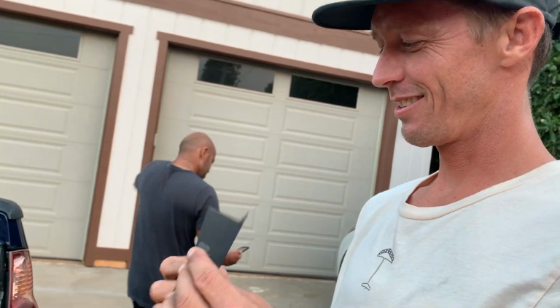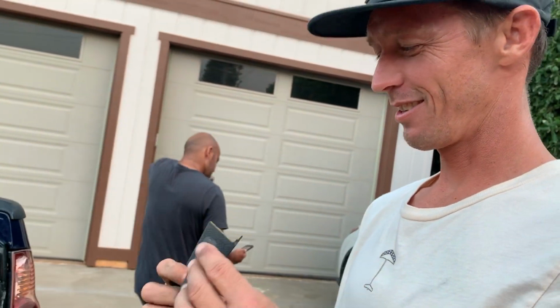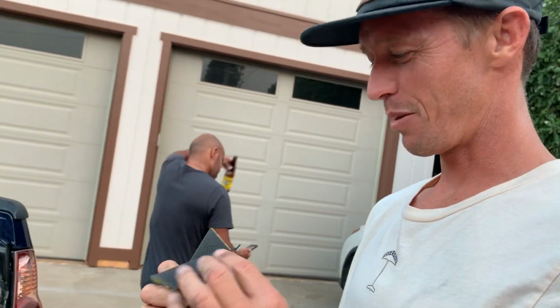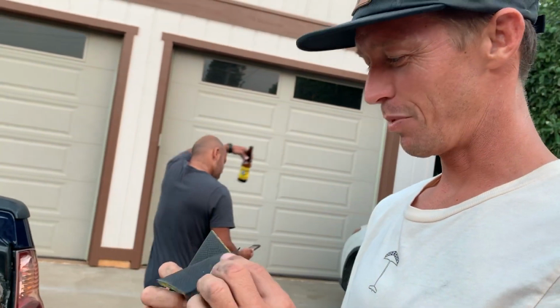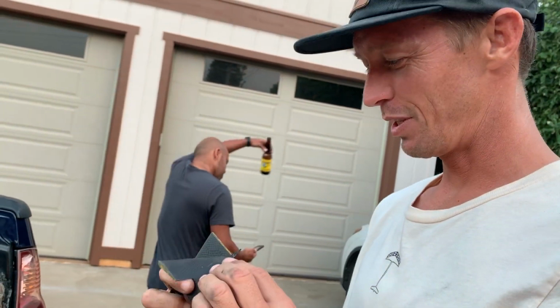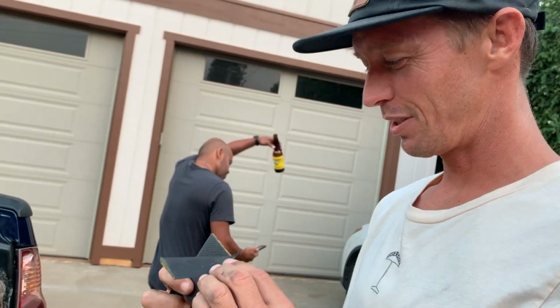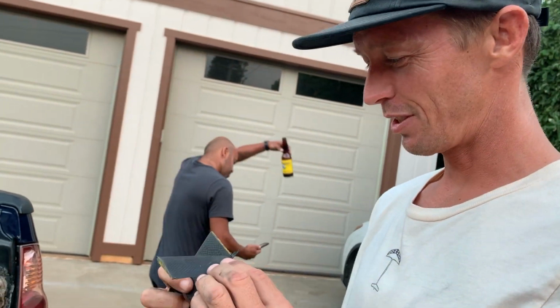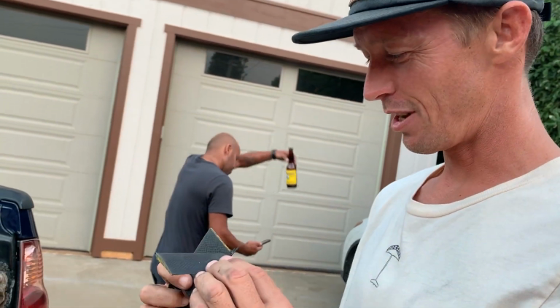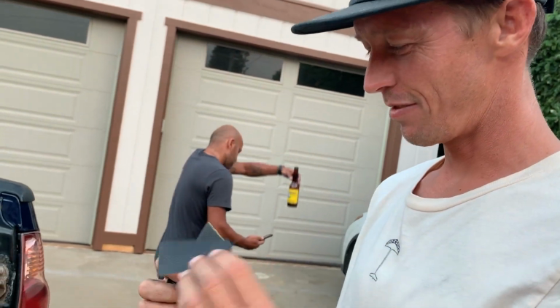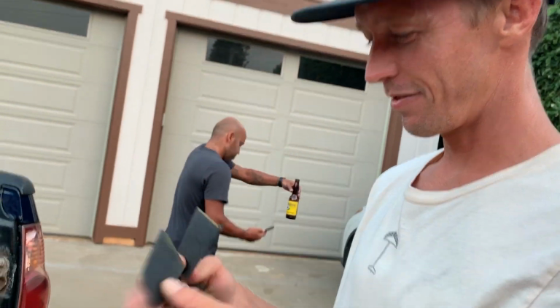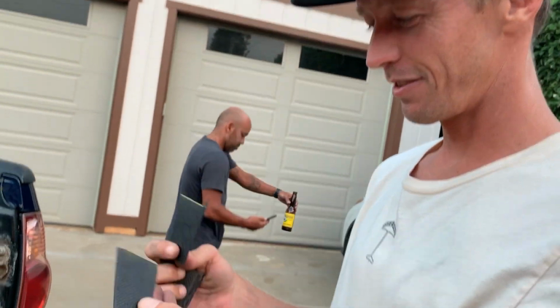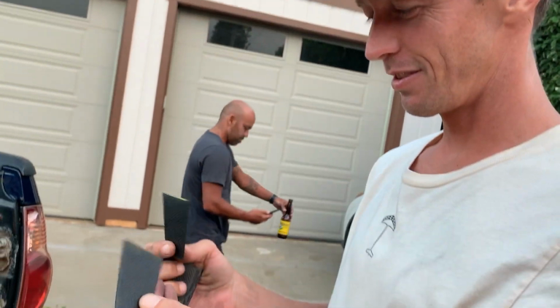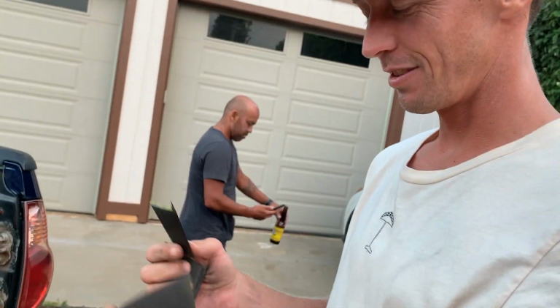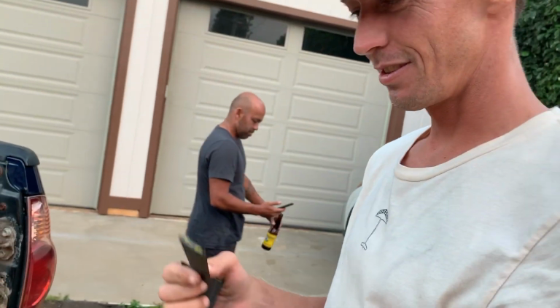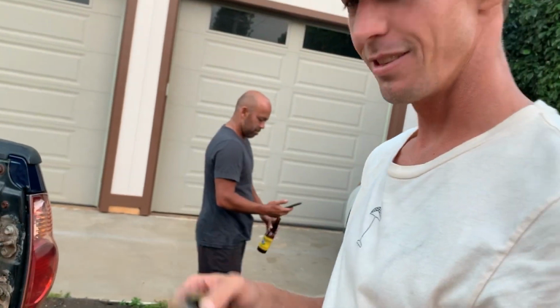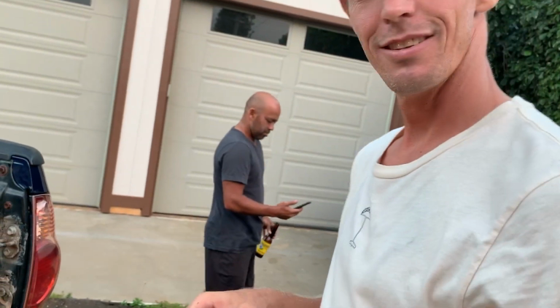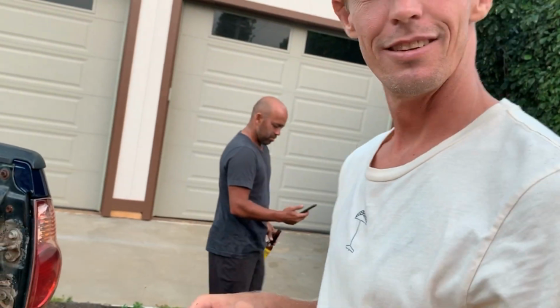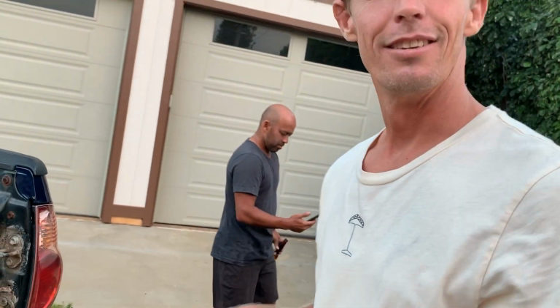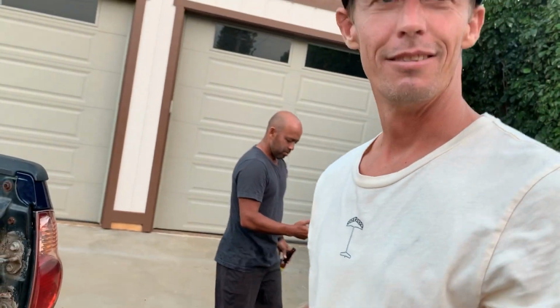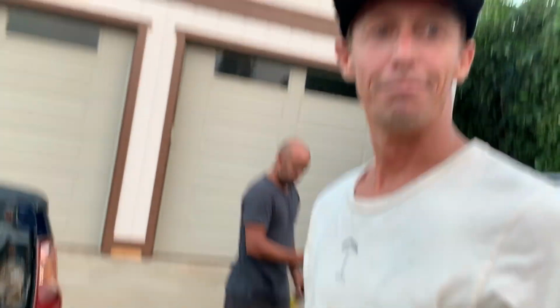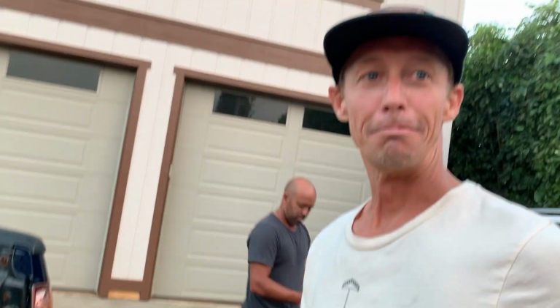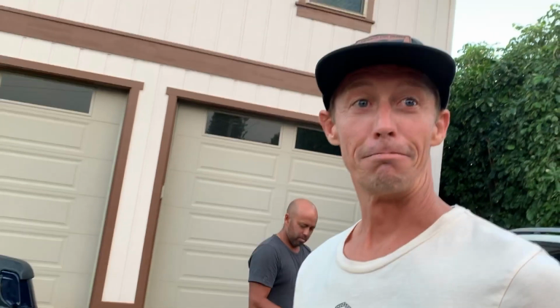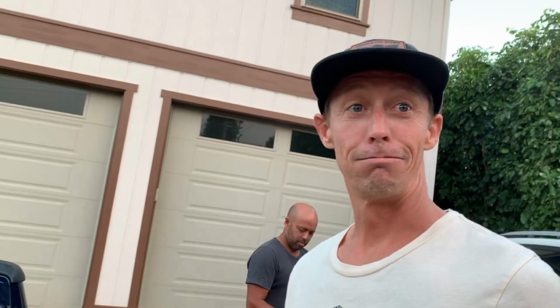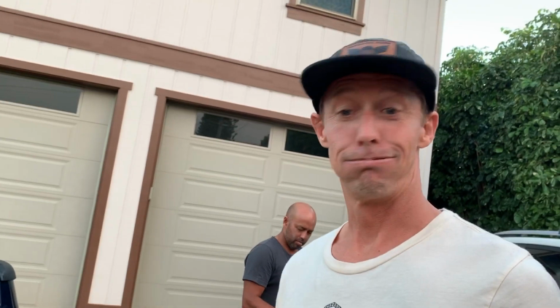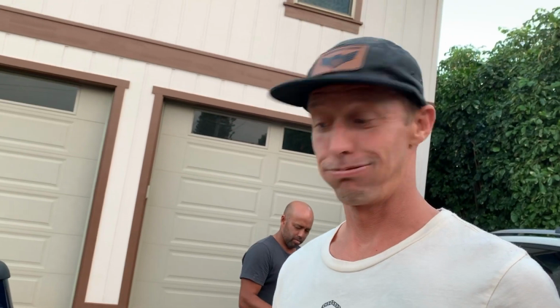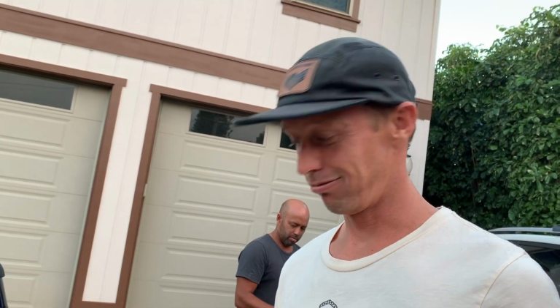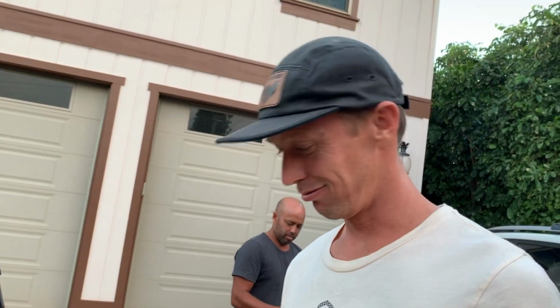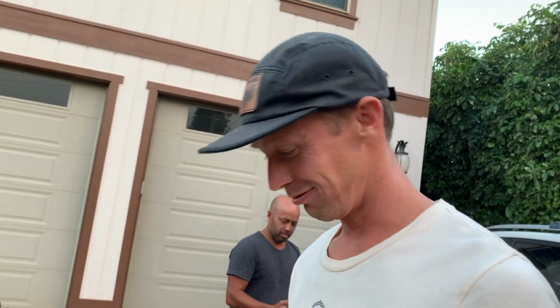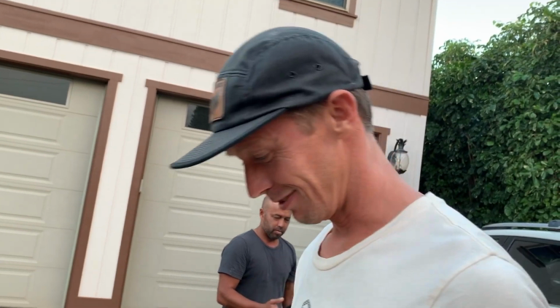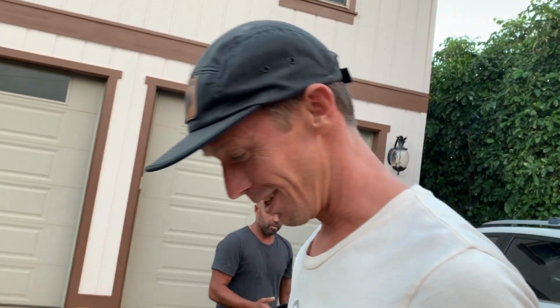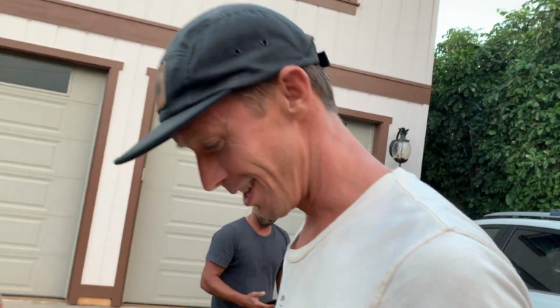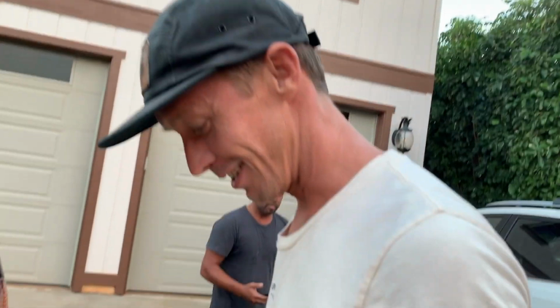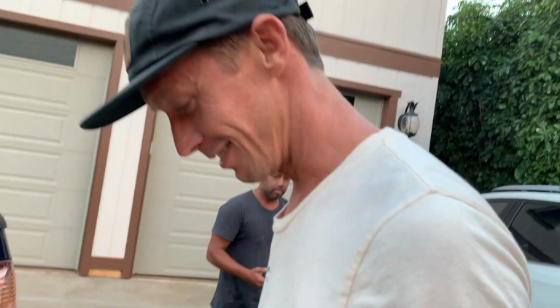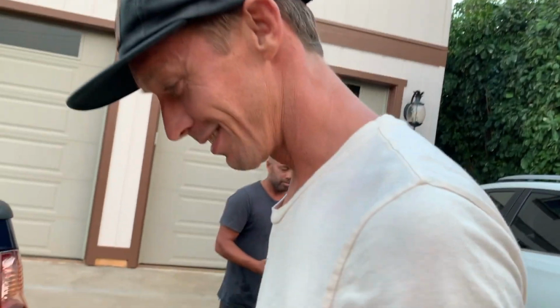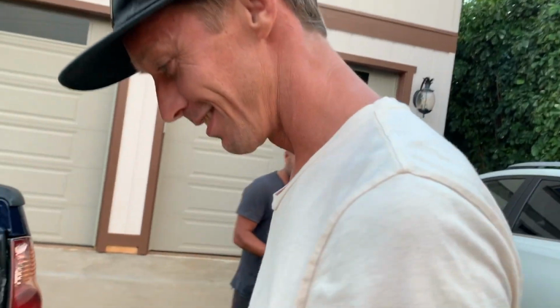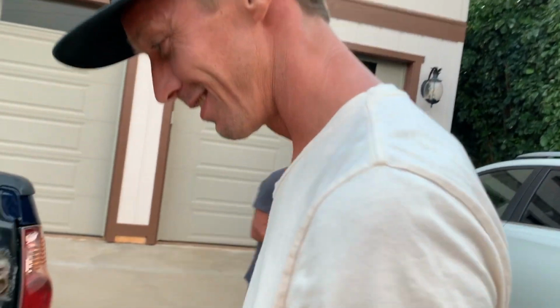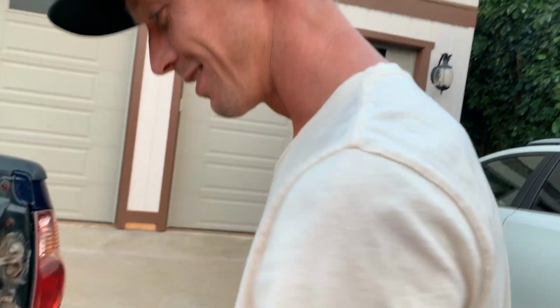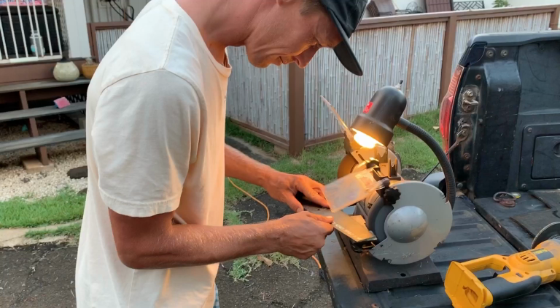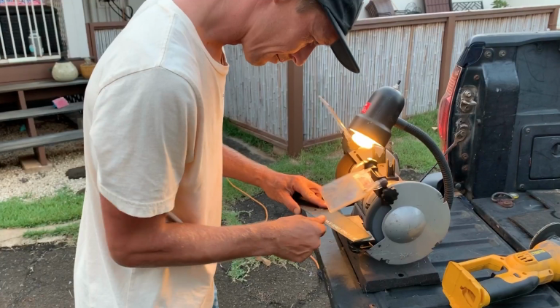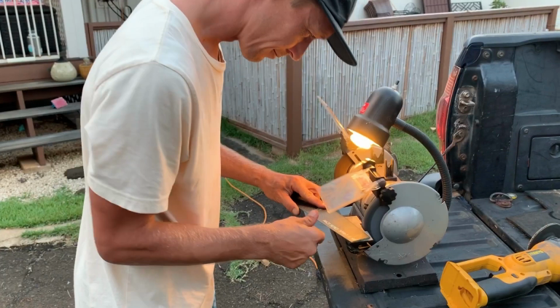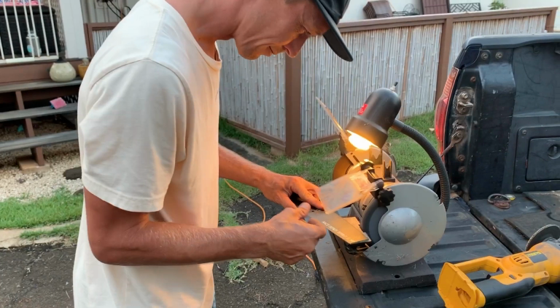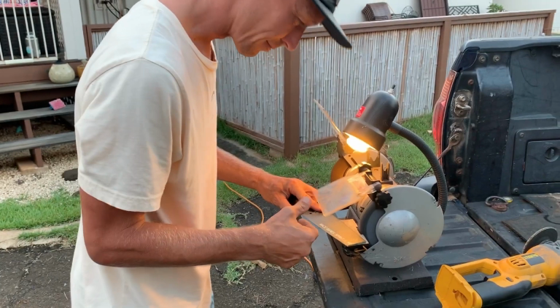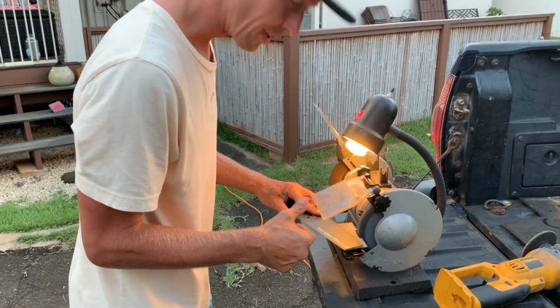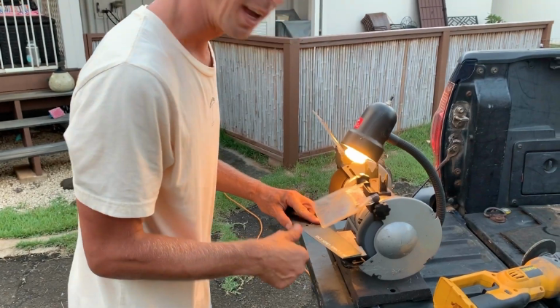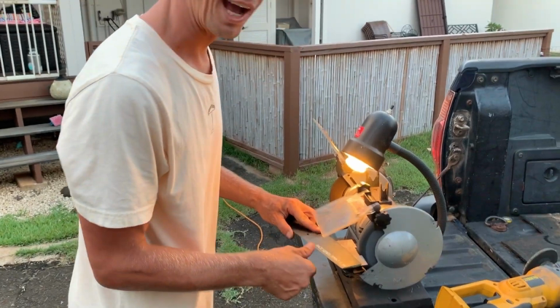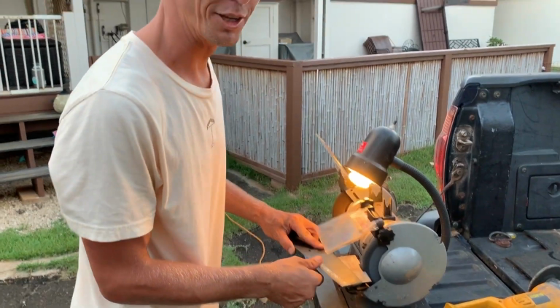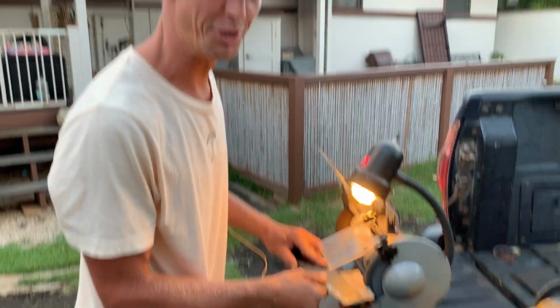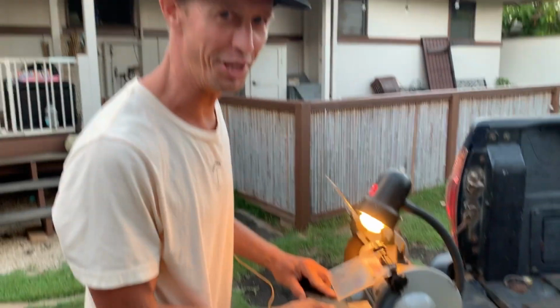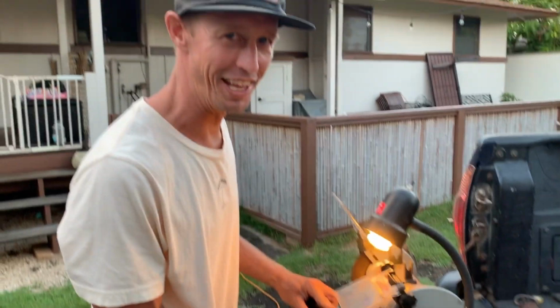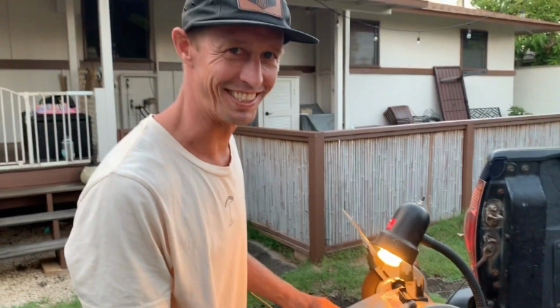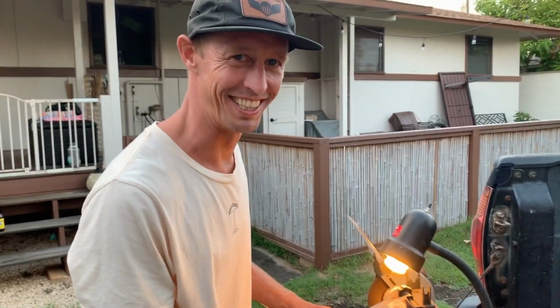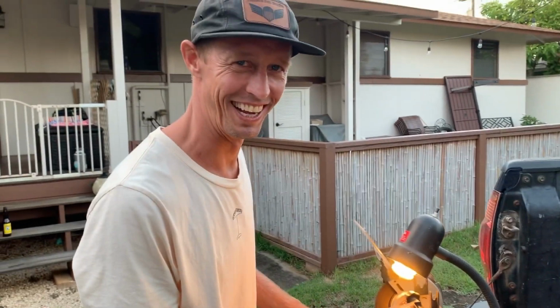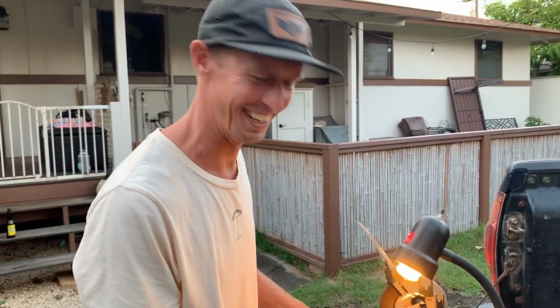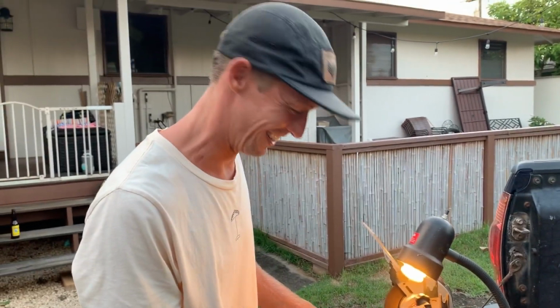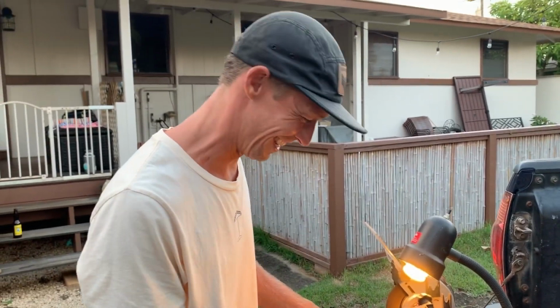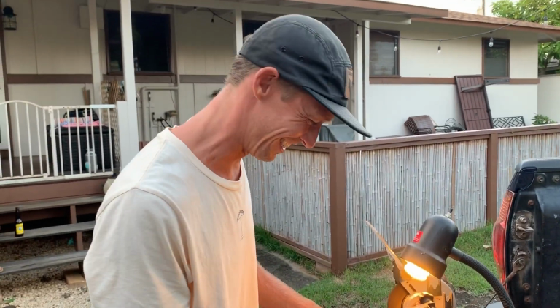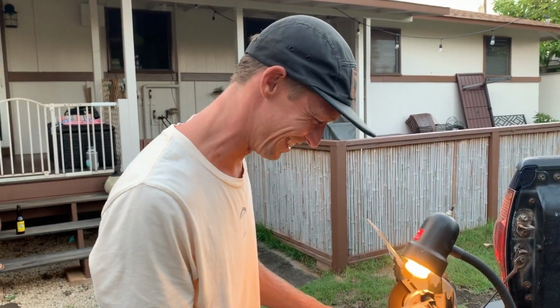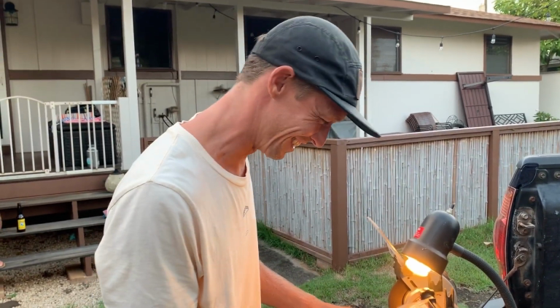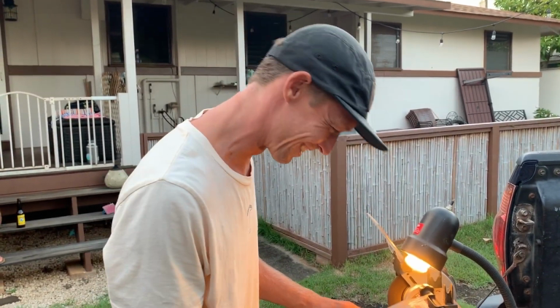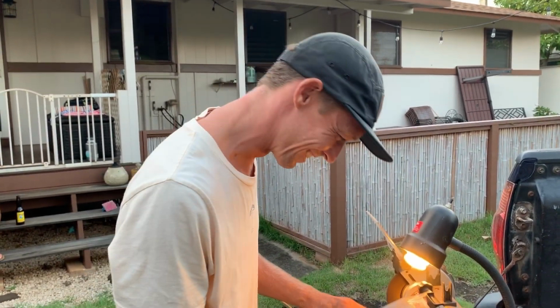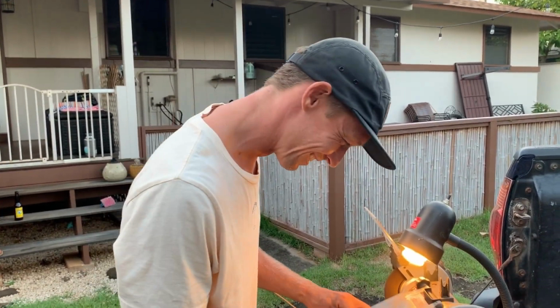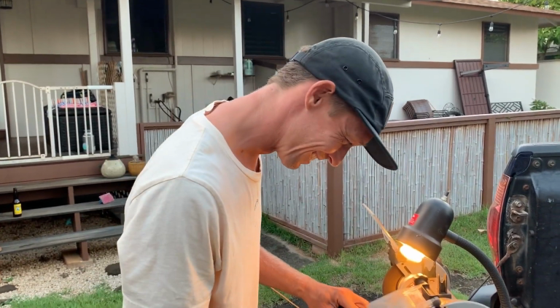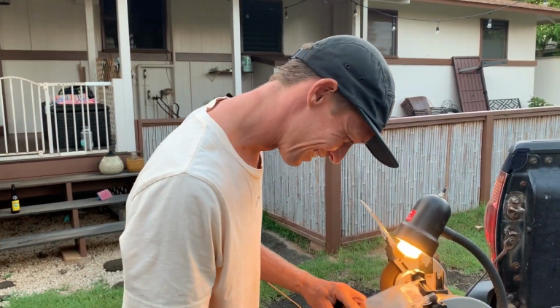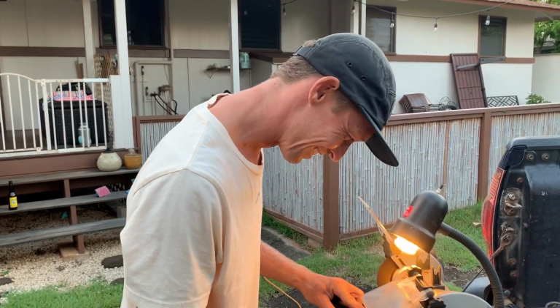Couple inches off. Perfect, alright. How do you do this? Artists at work.